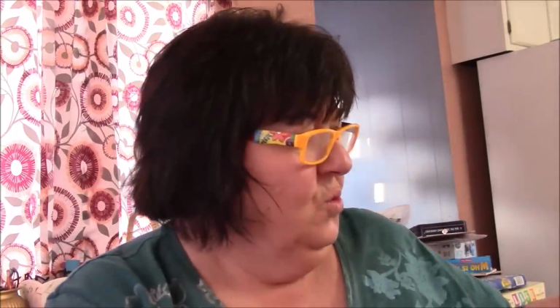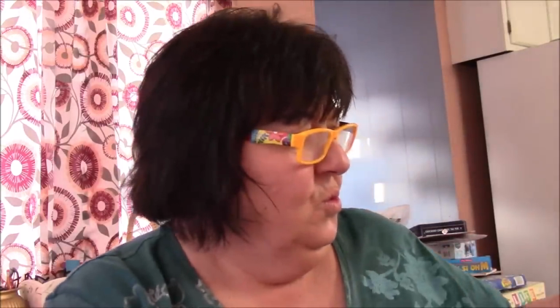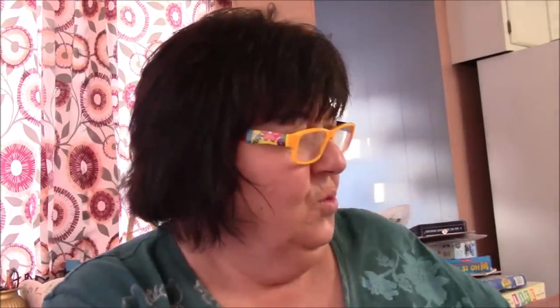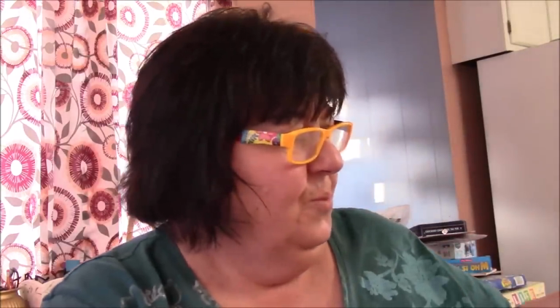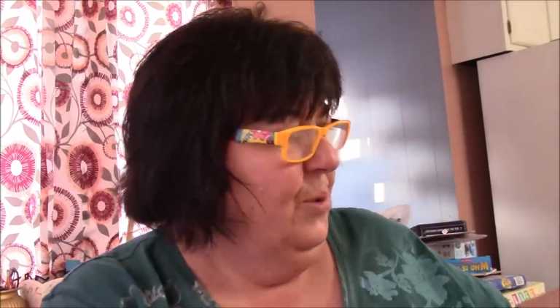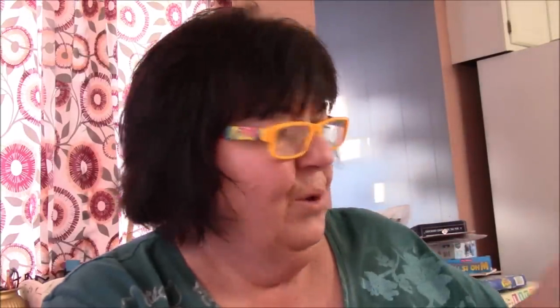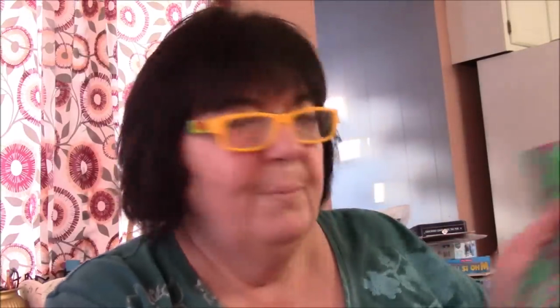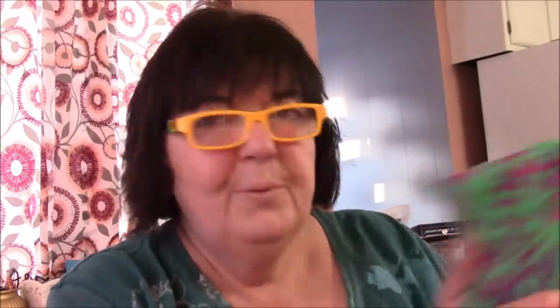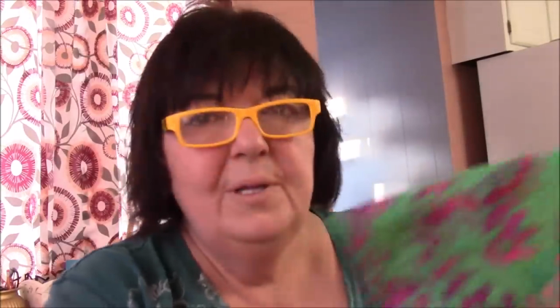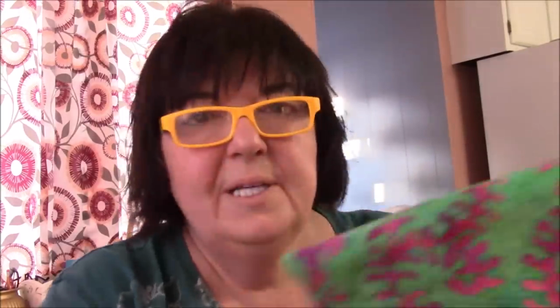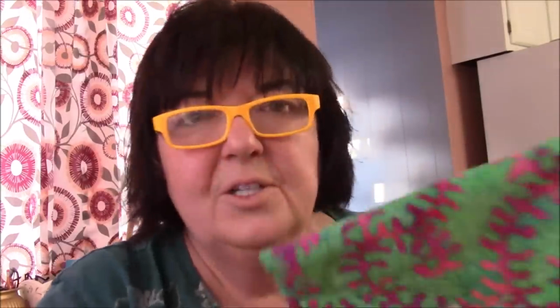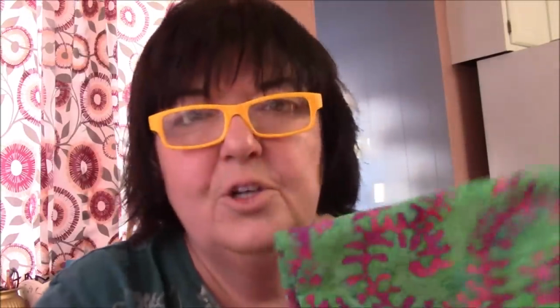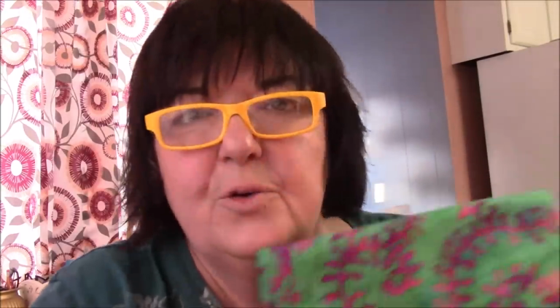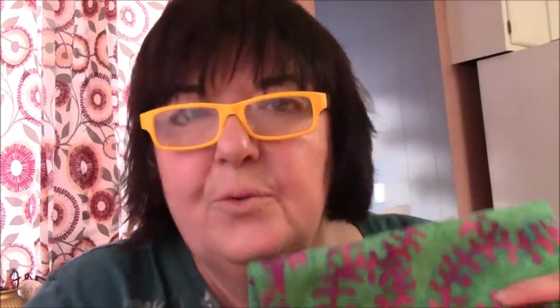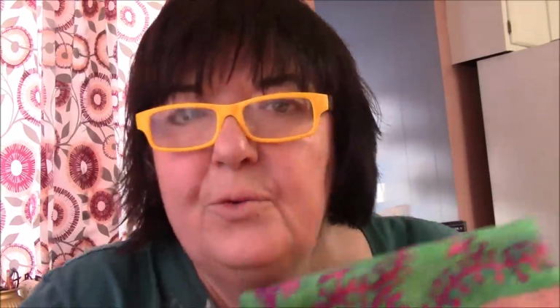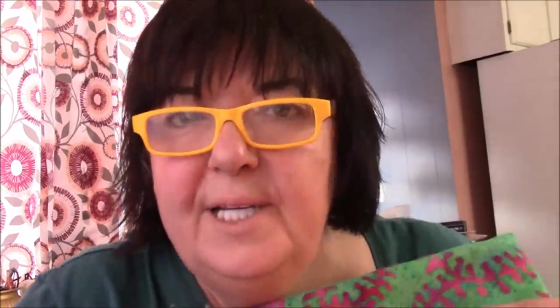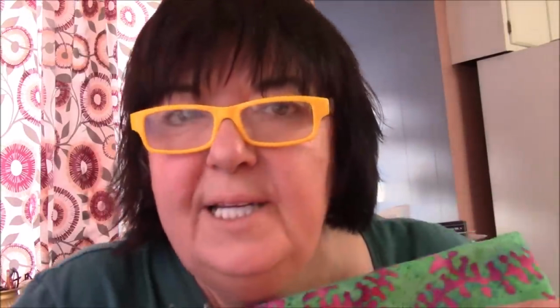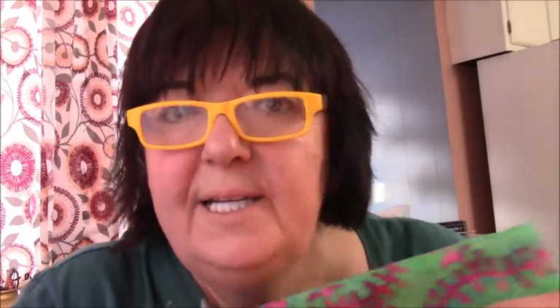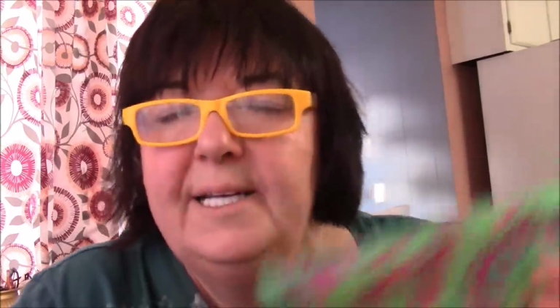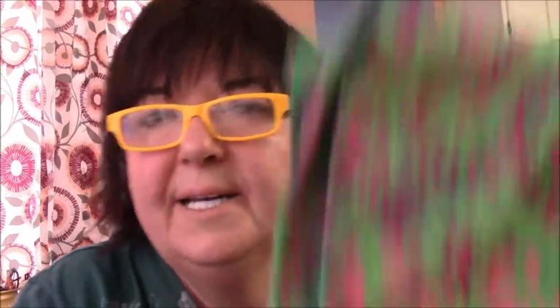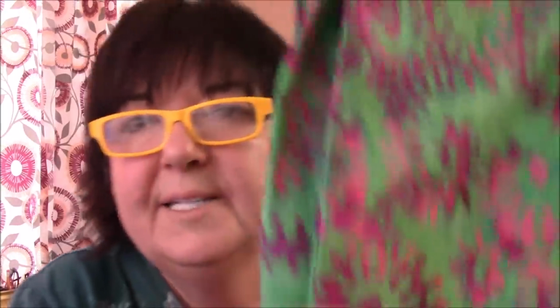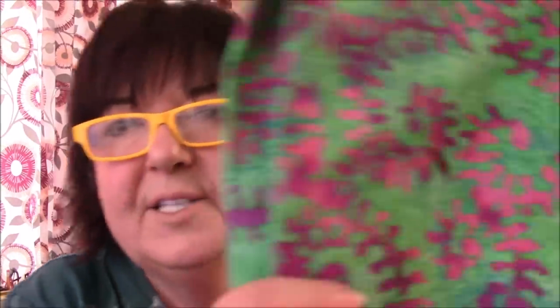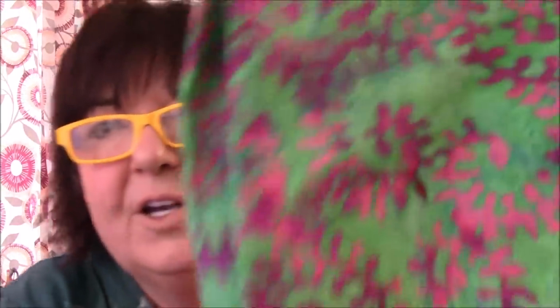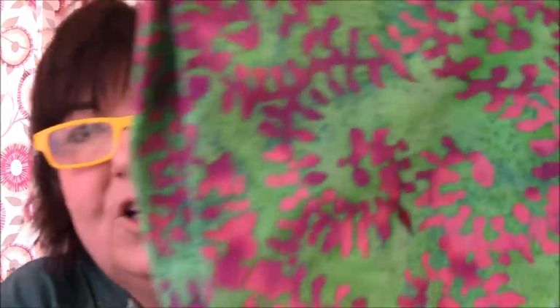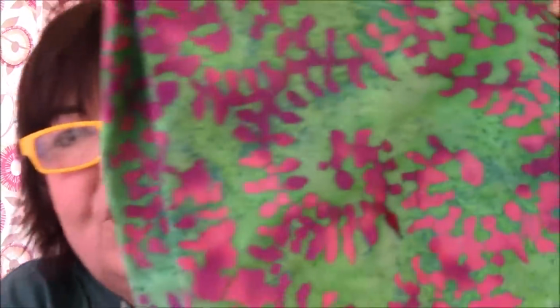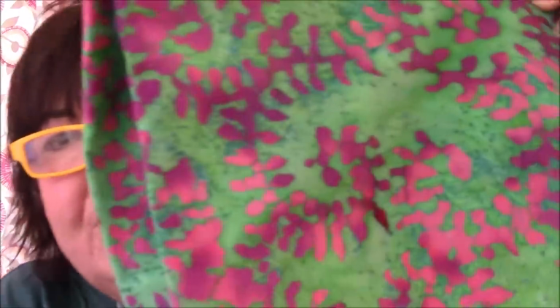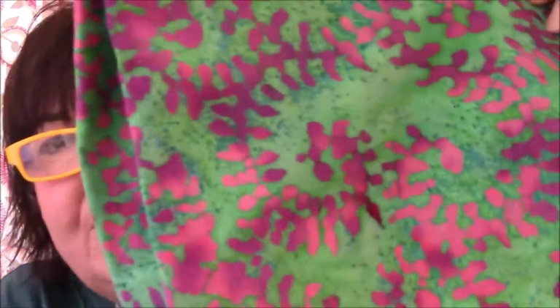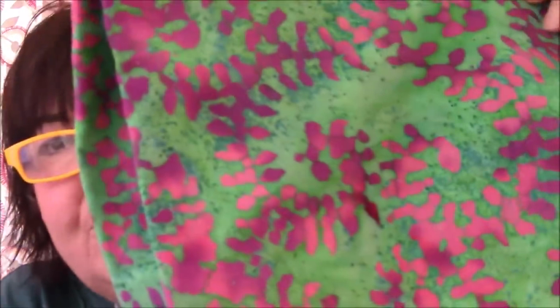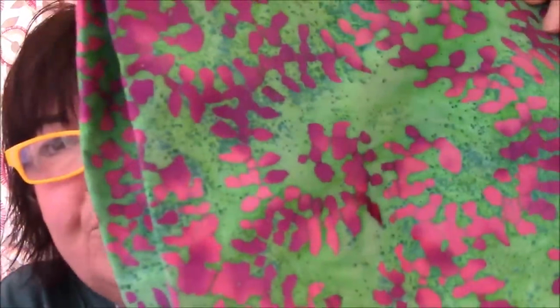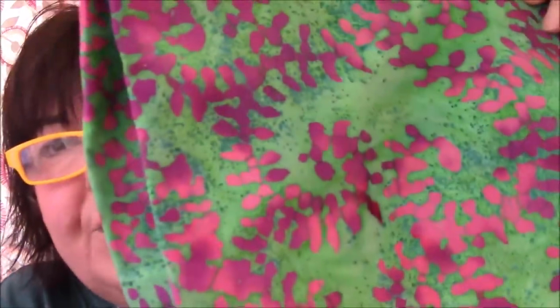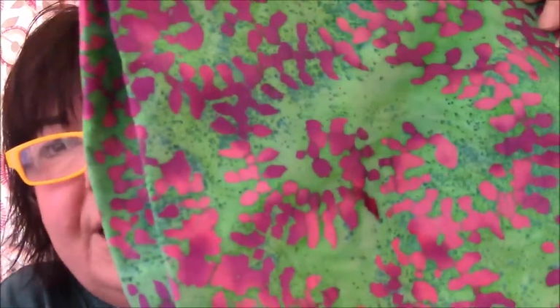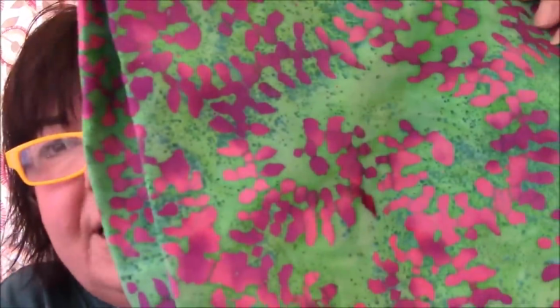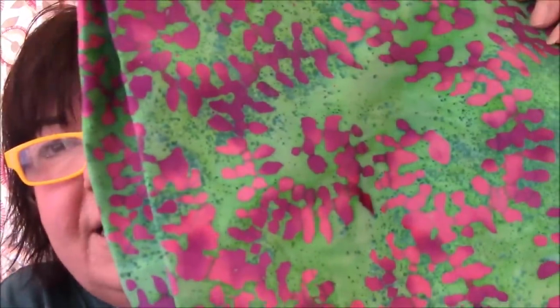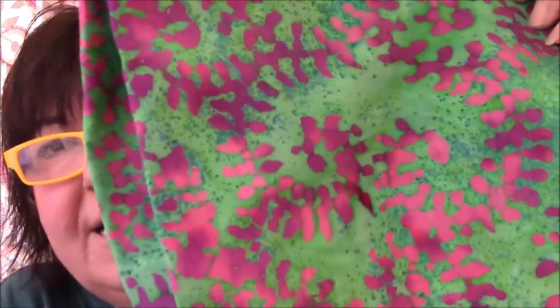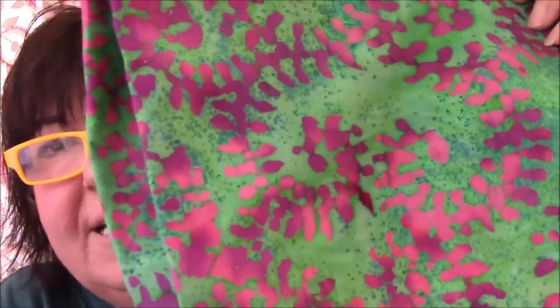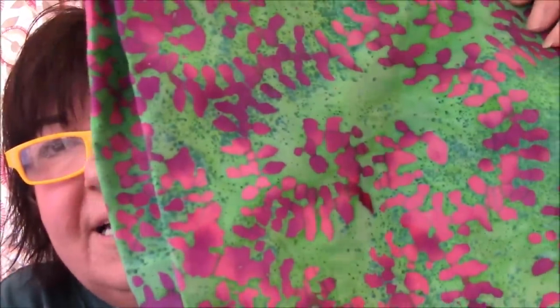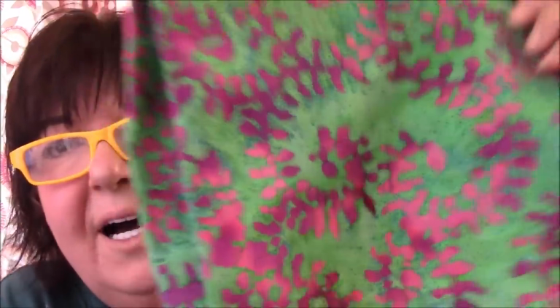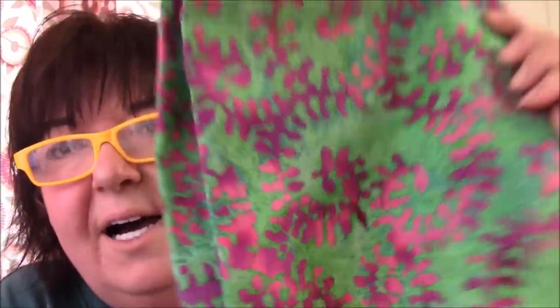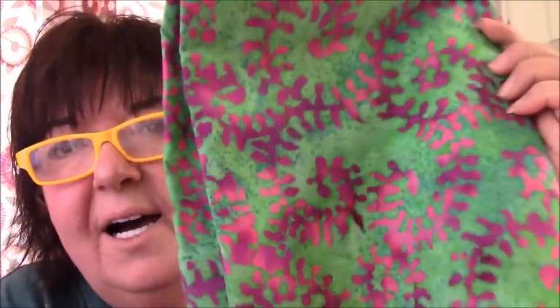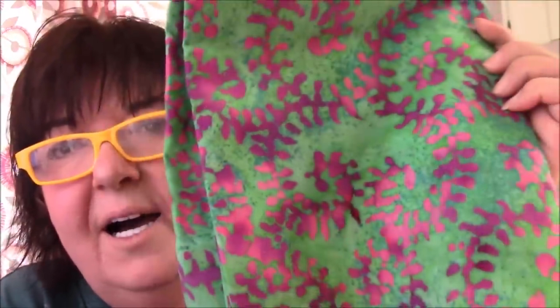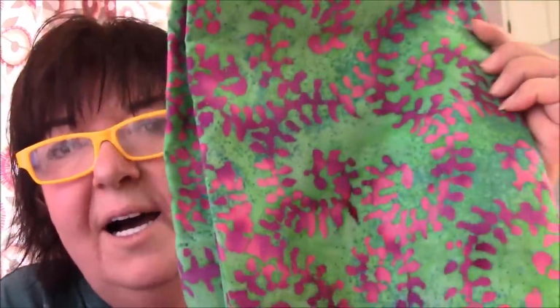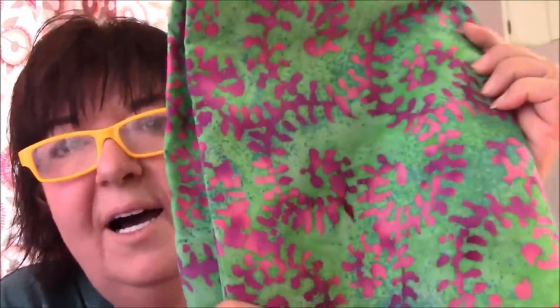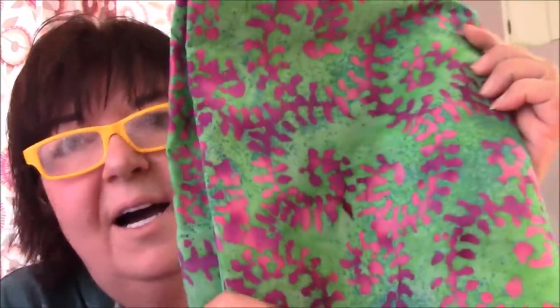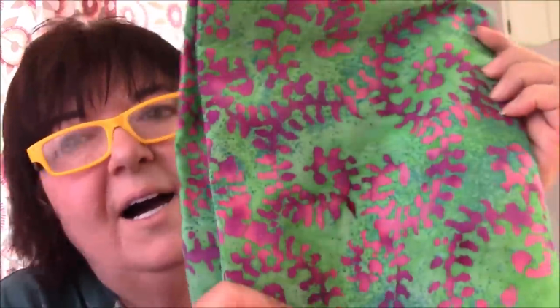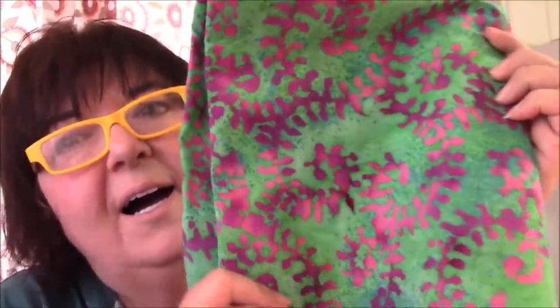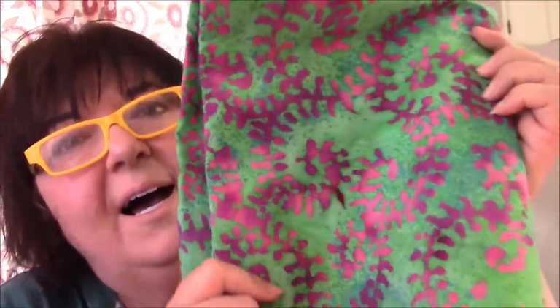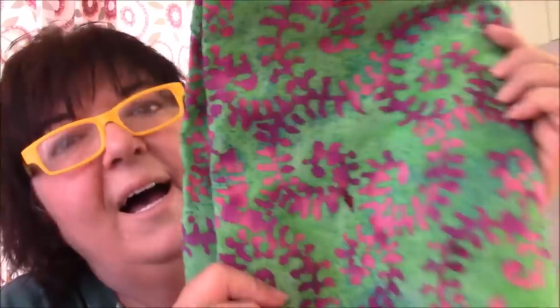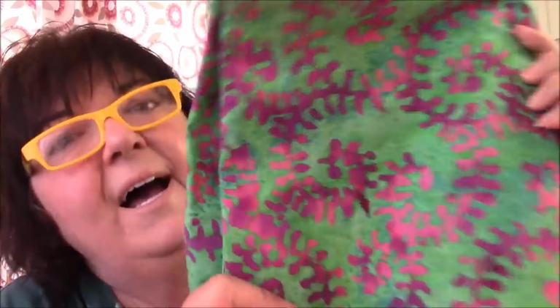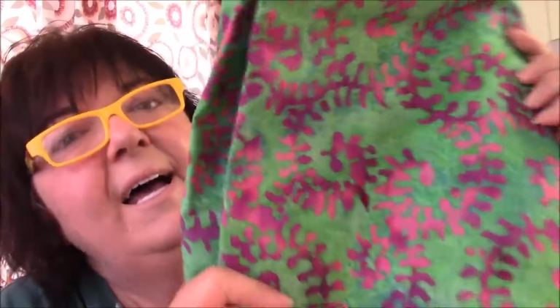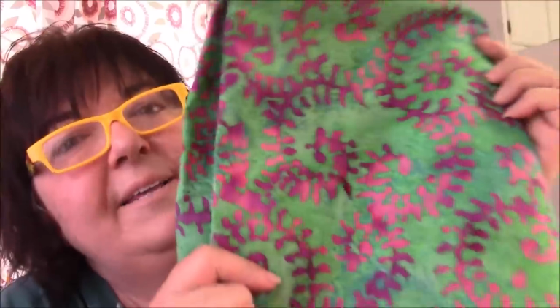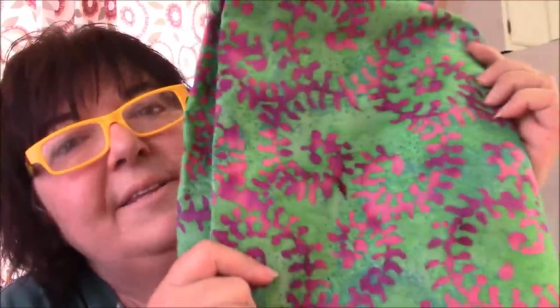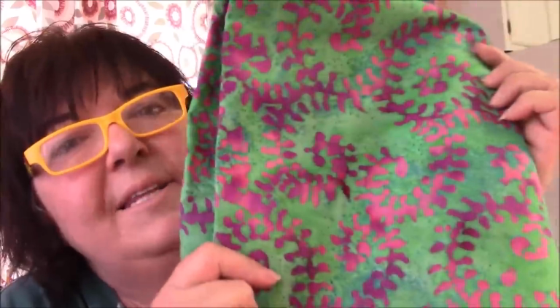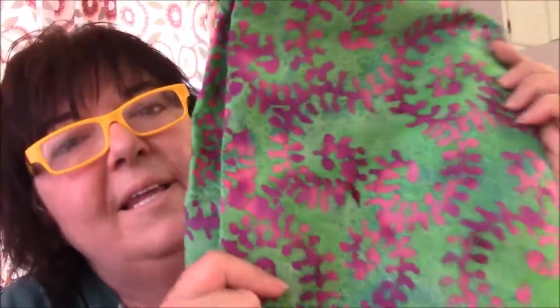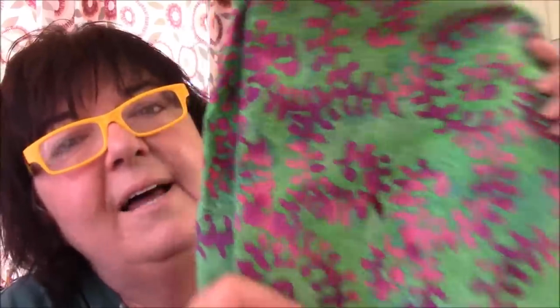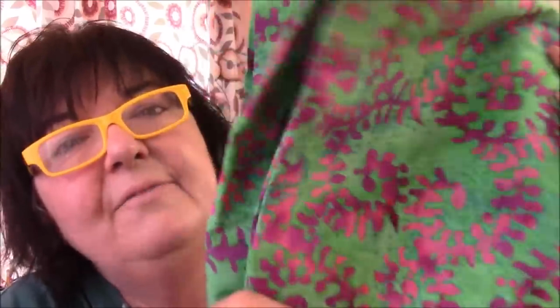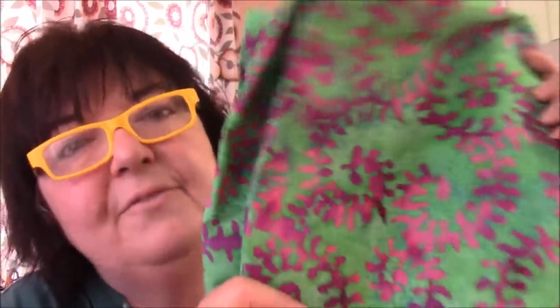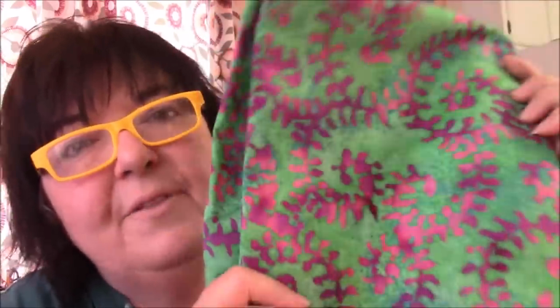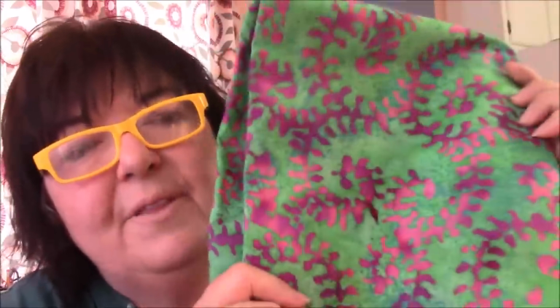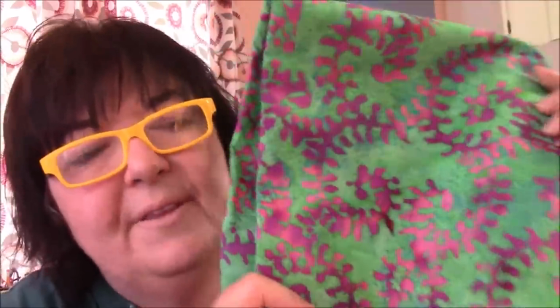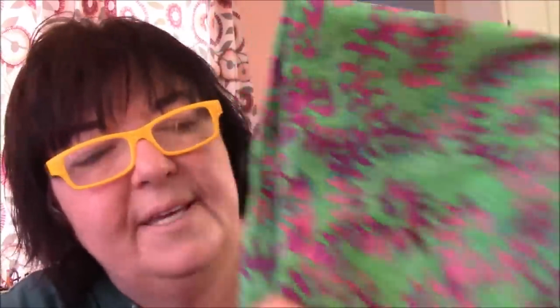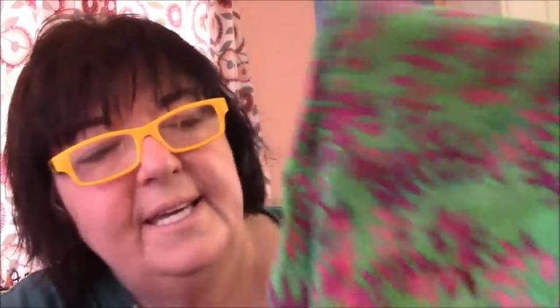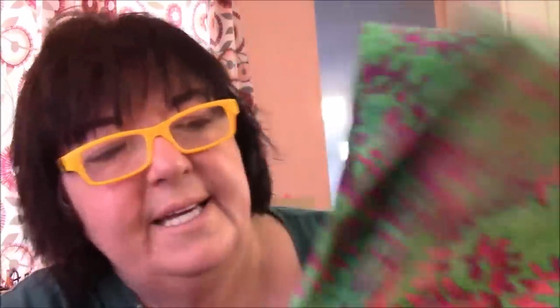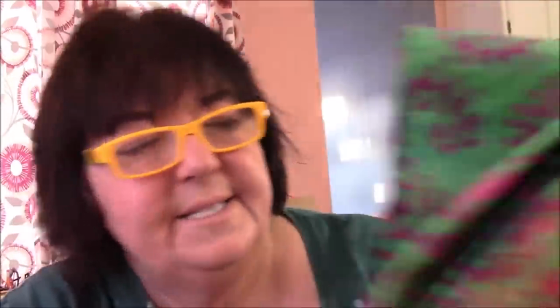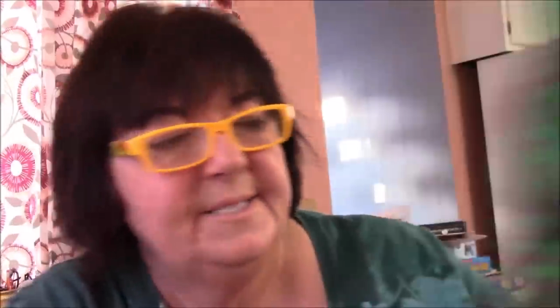Purple and green, and it's a good green. I love this, yes.